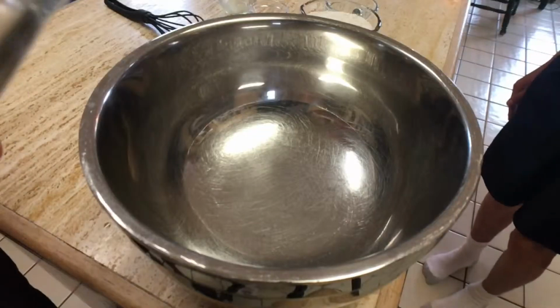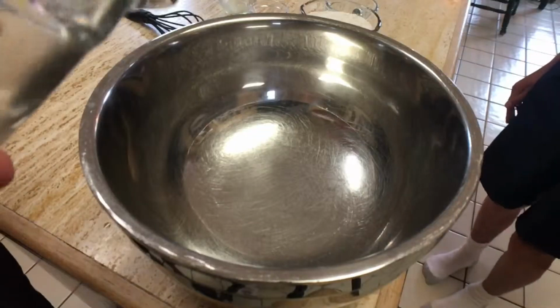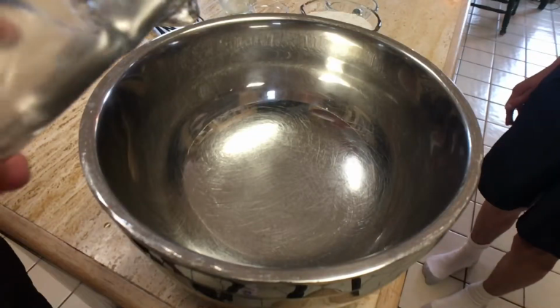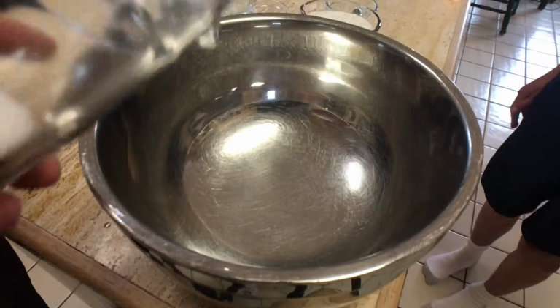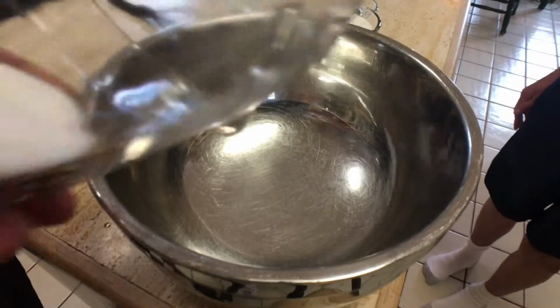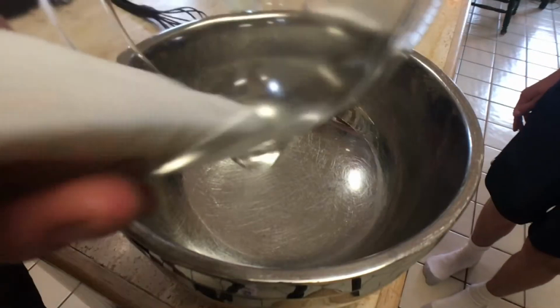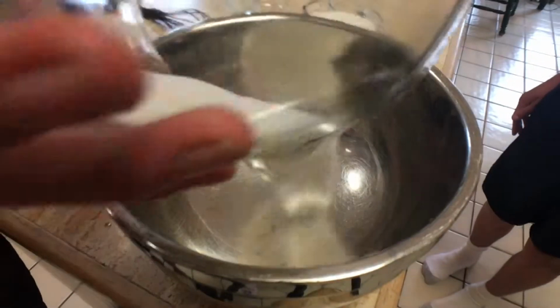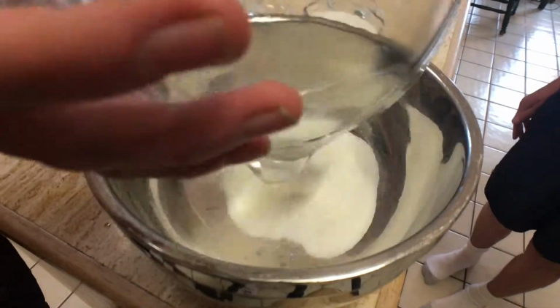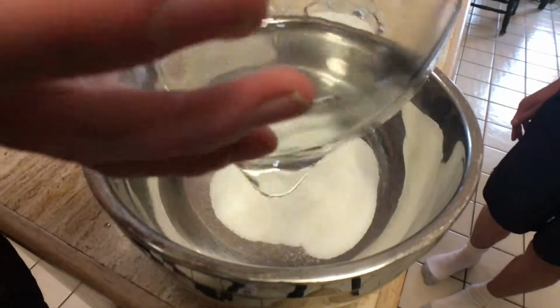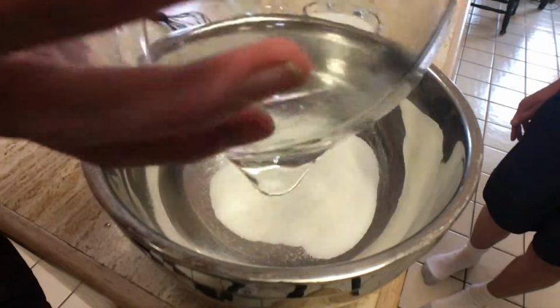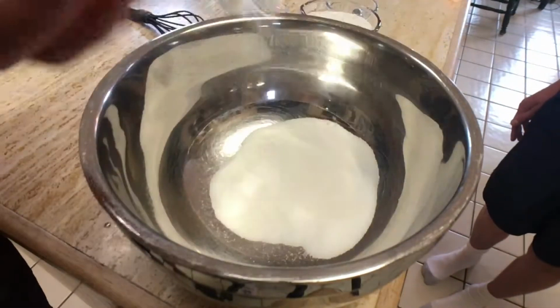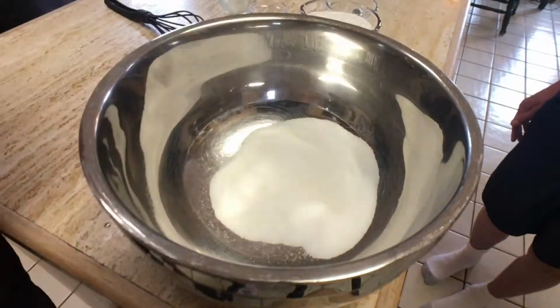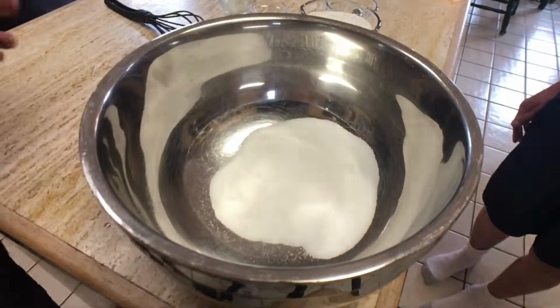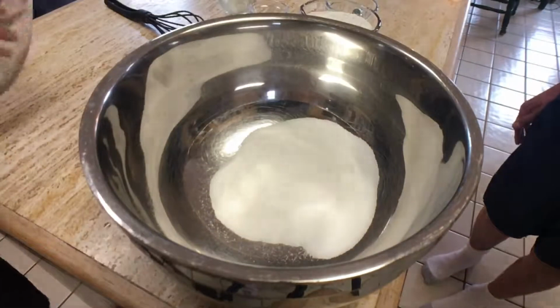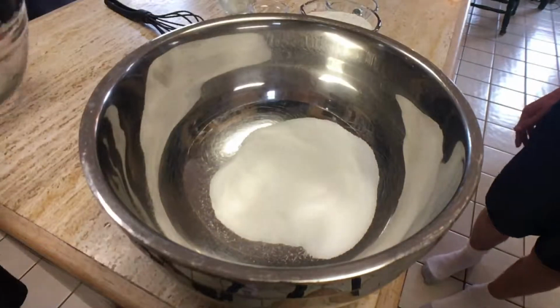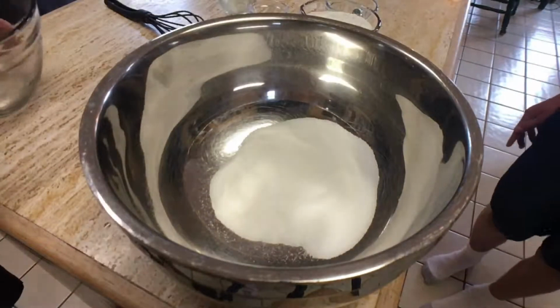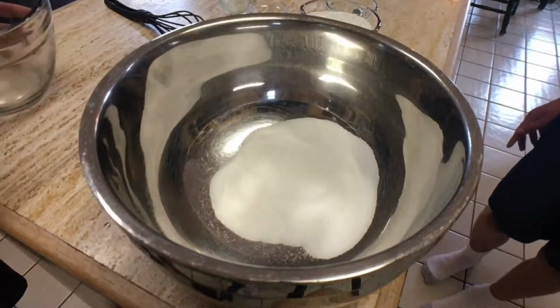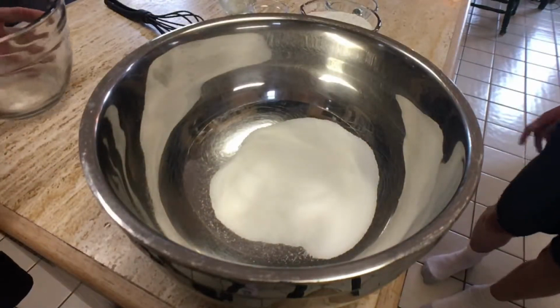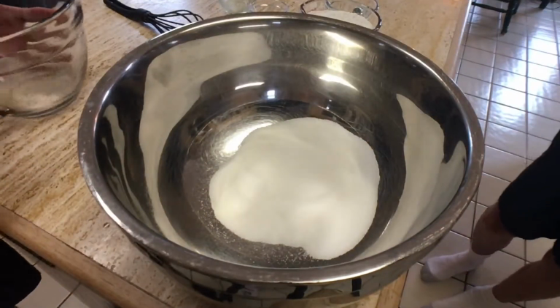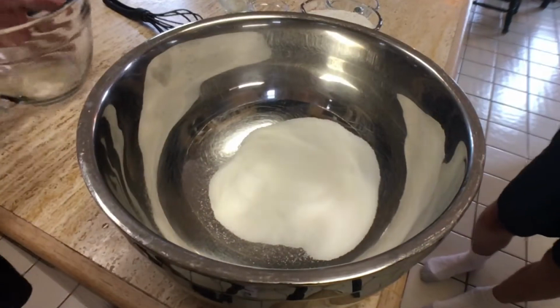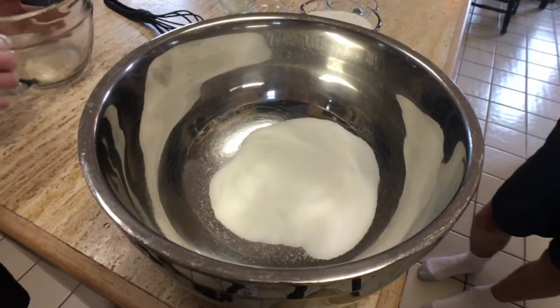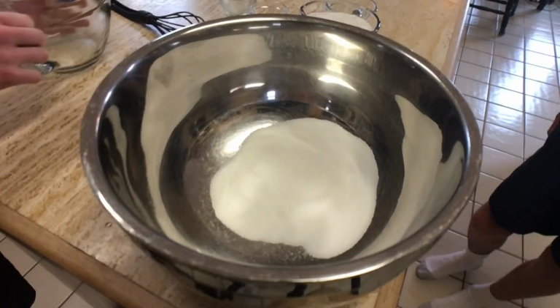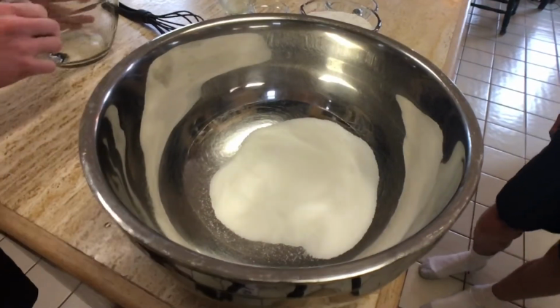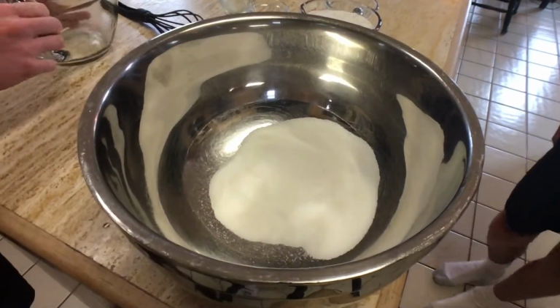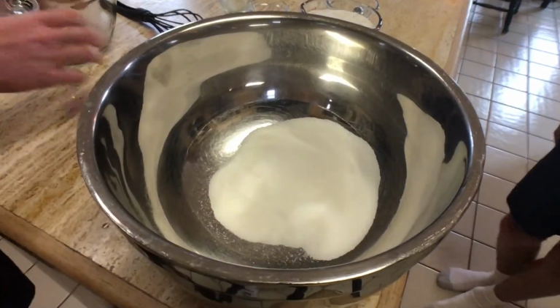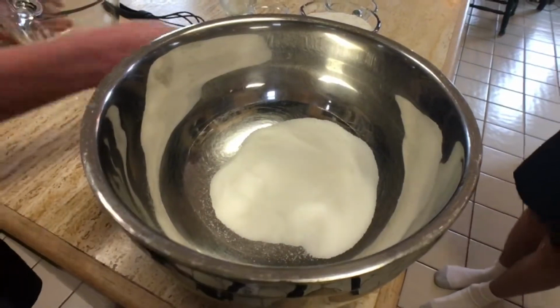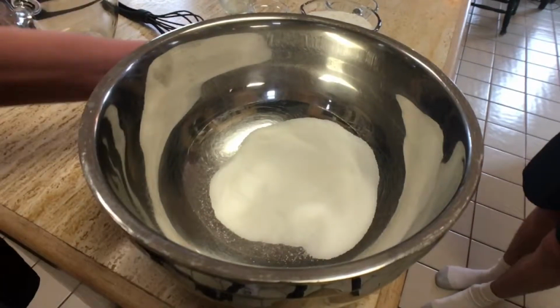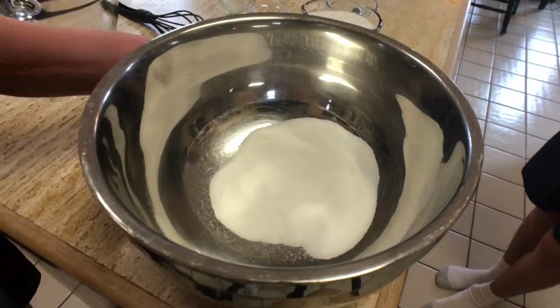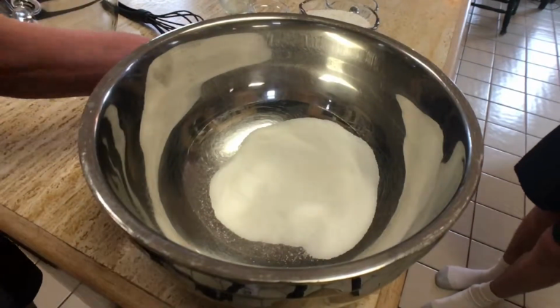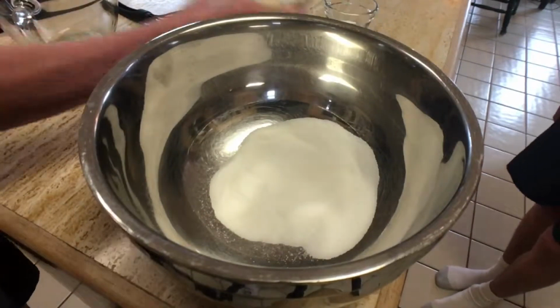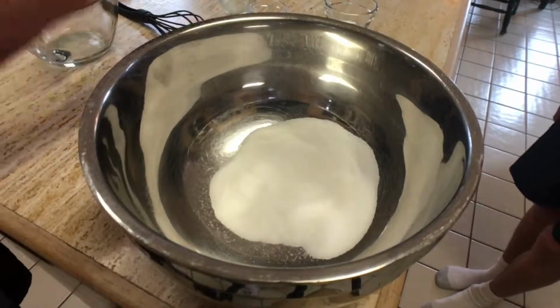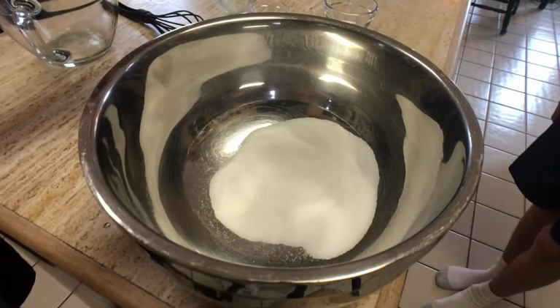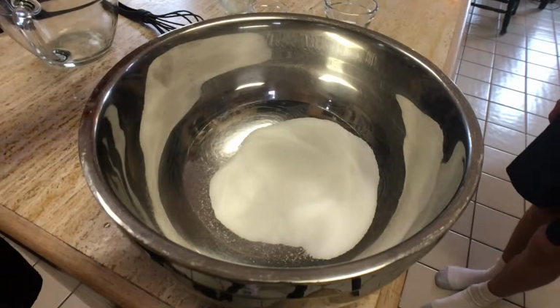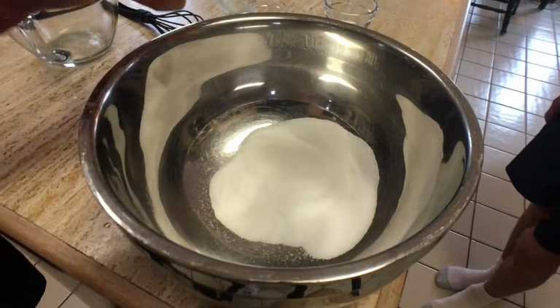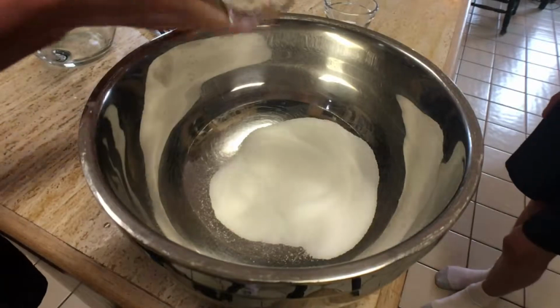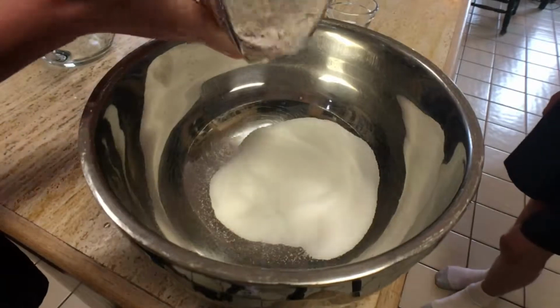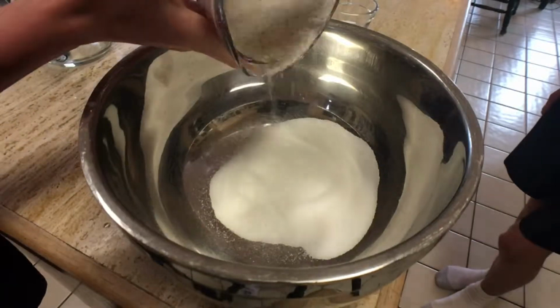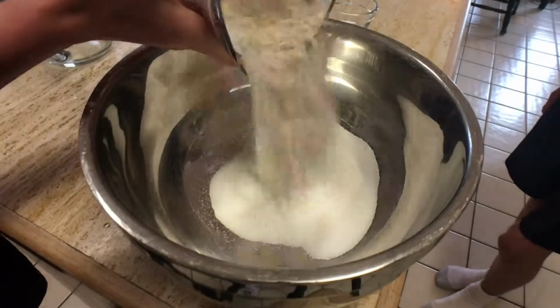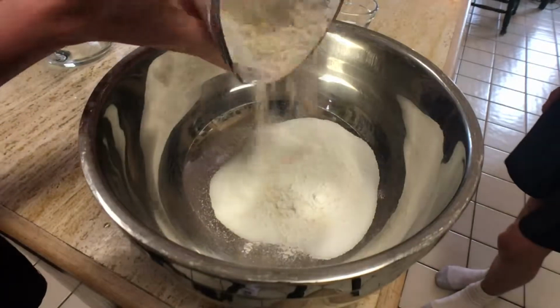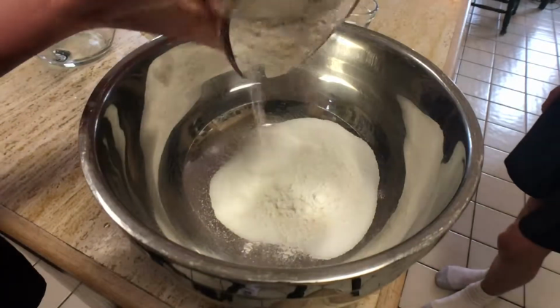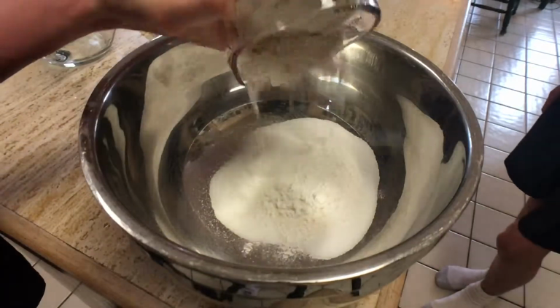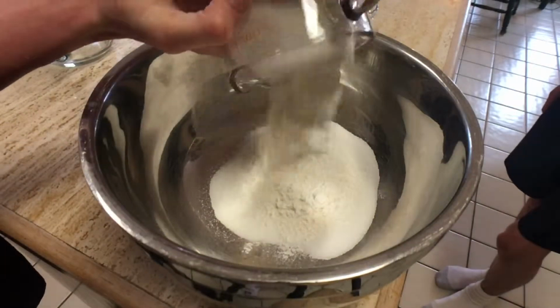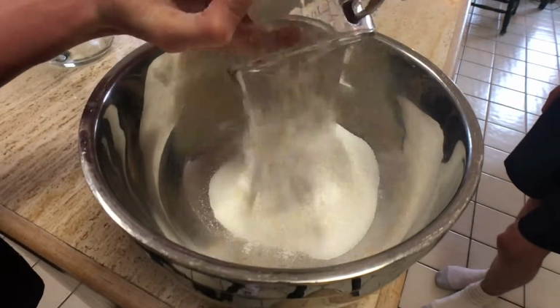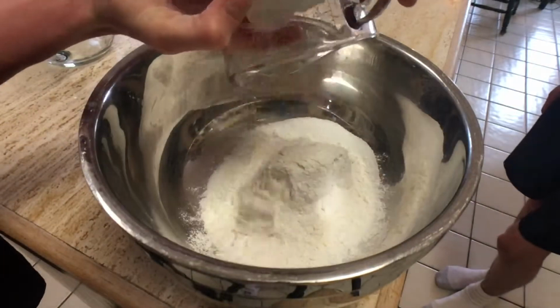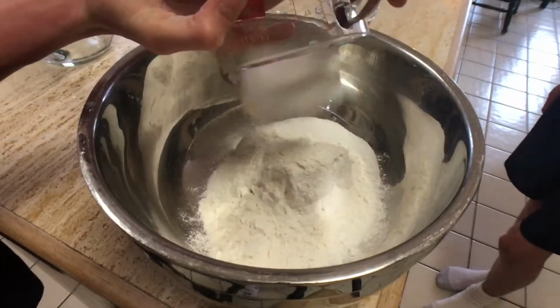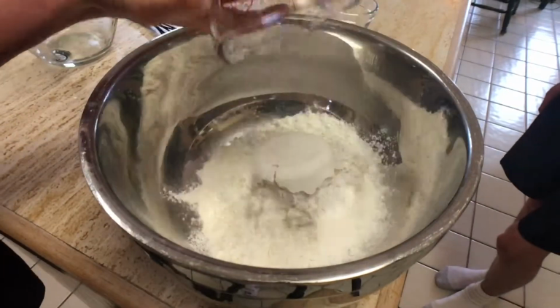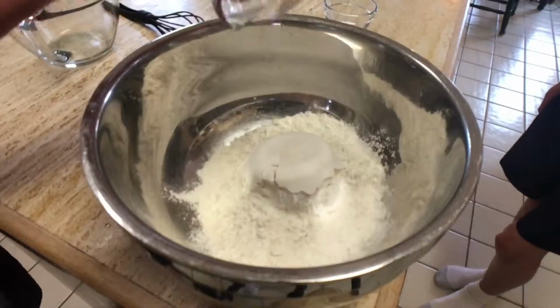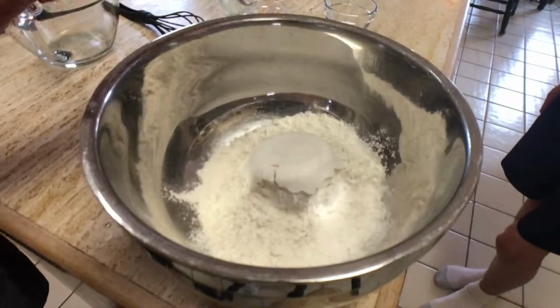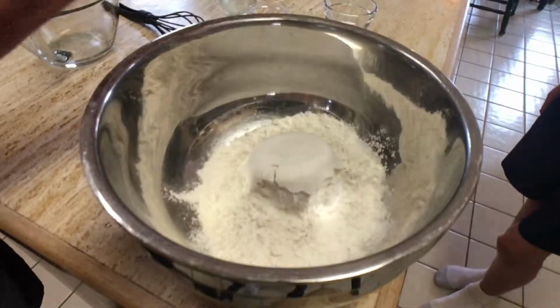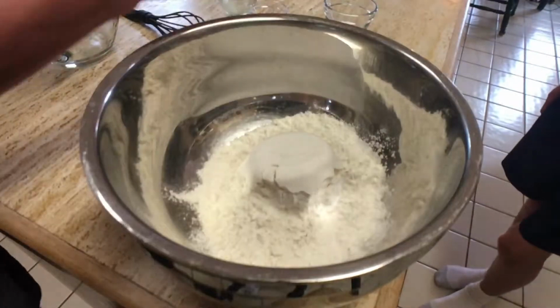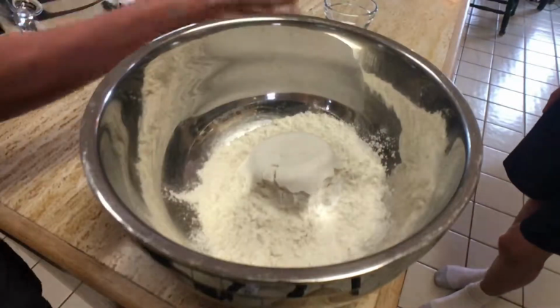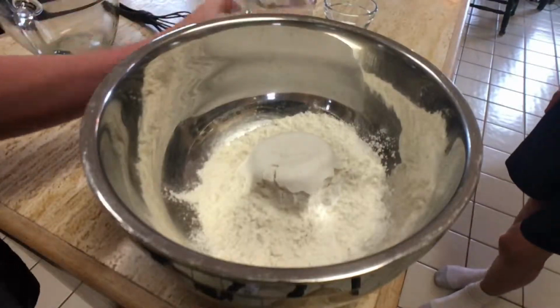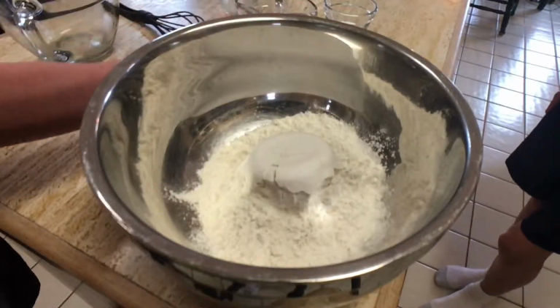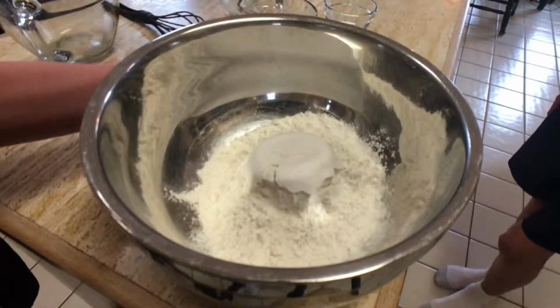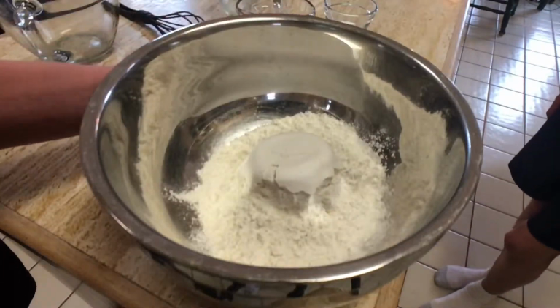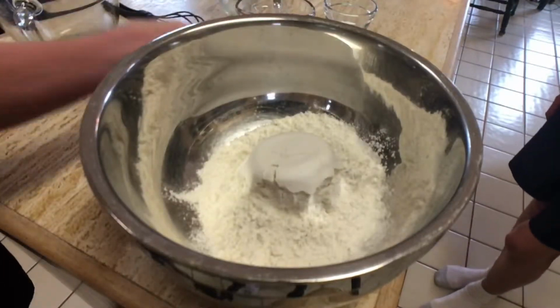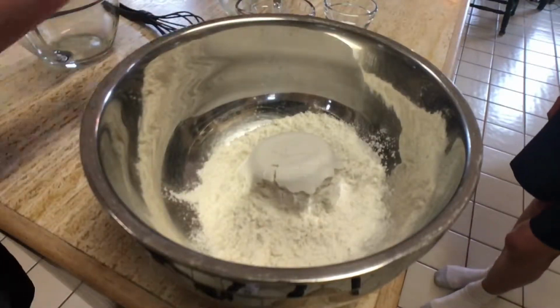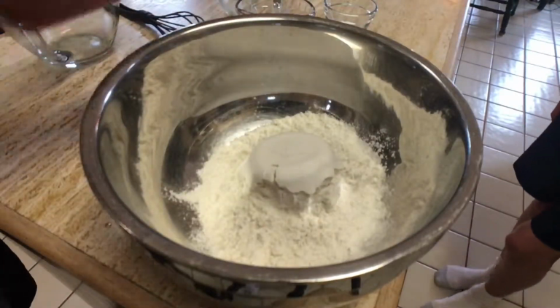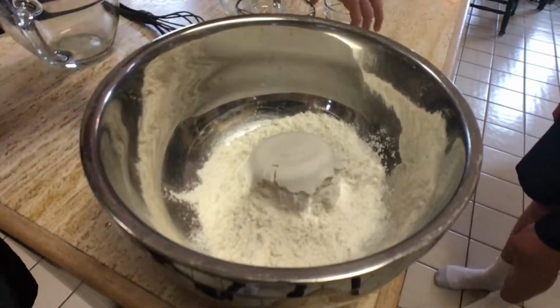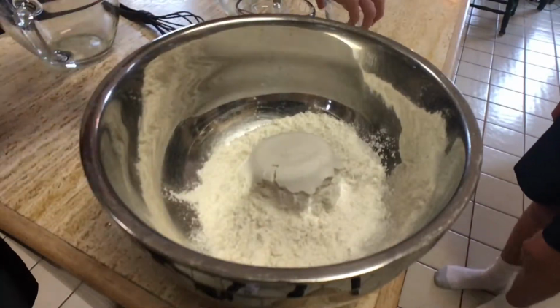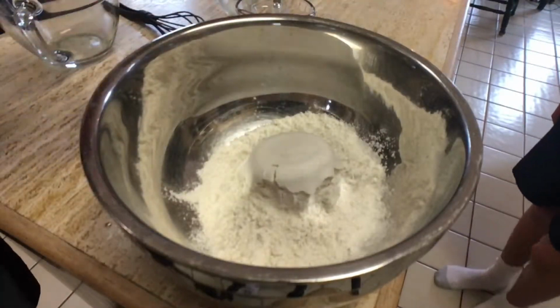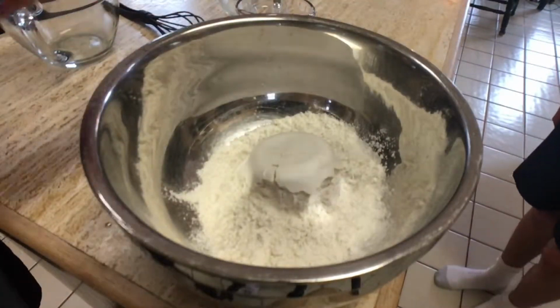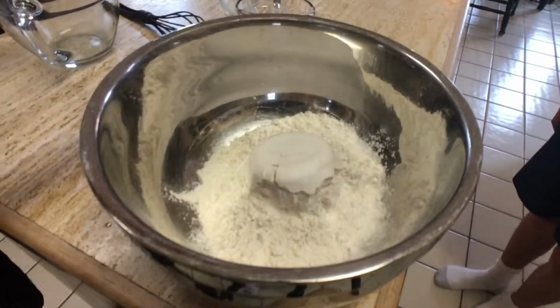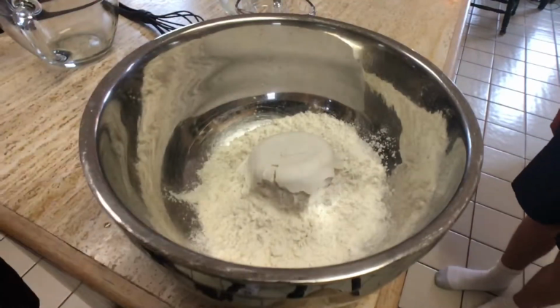In a different bowl, you mix the flour, baking powder, baking soda, and salt. Make sure to stir this before you combine it.